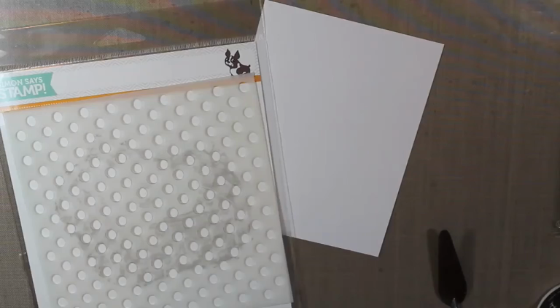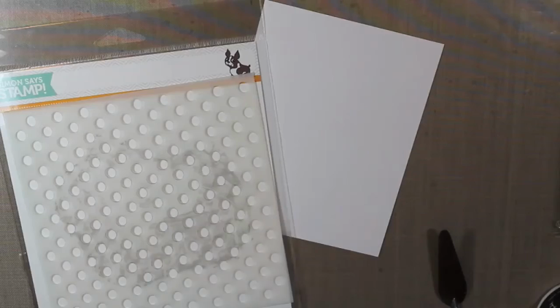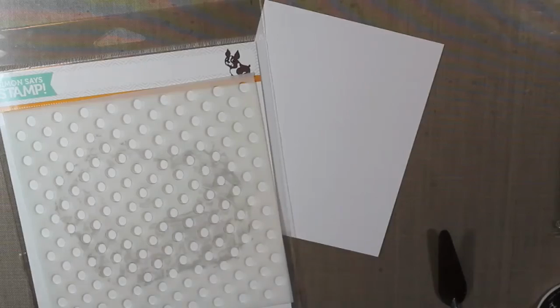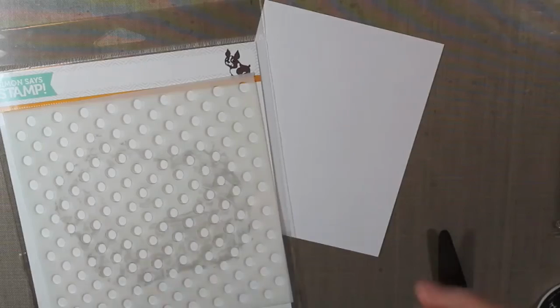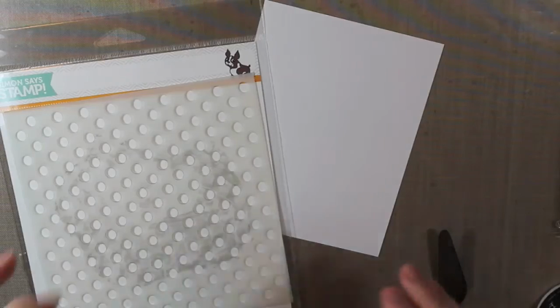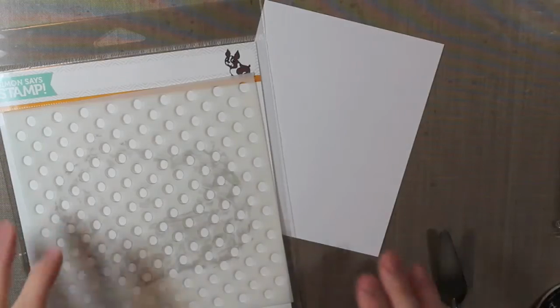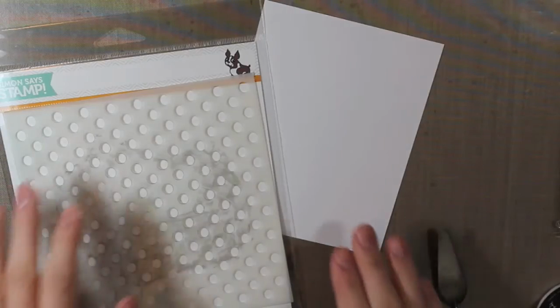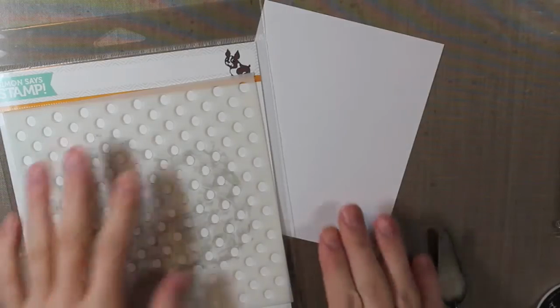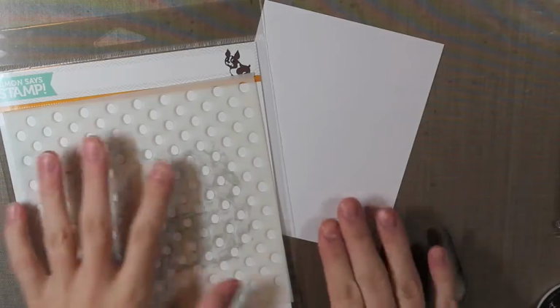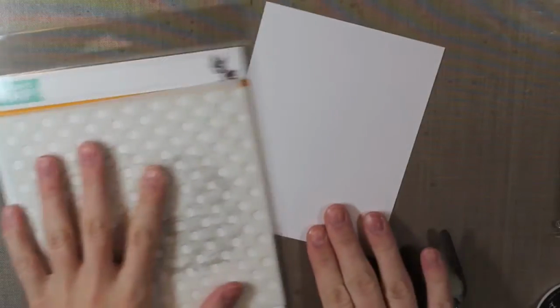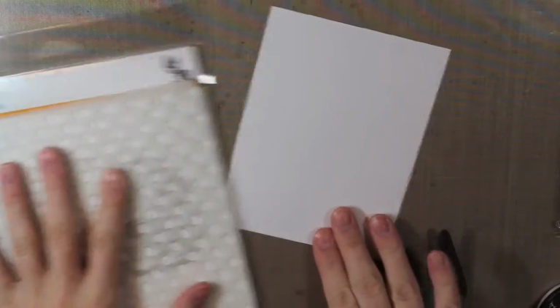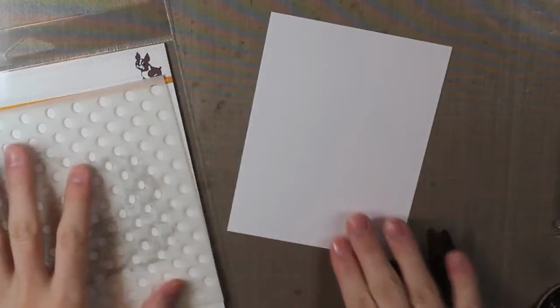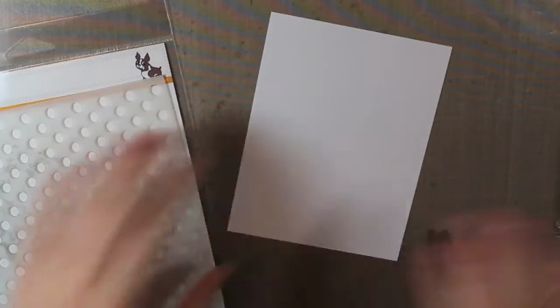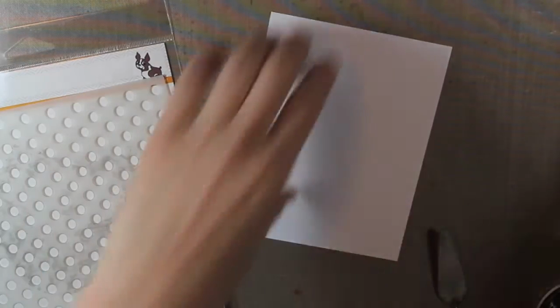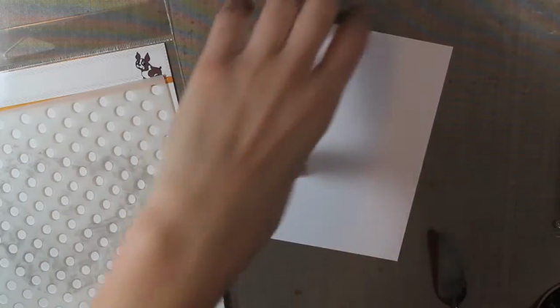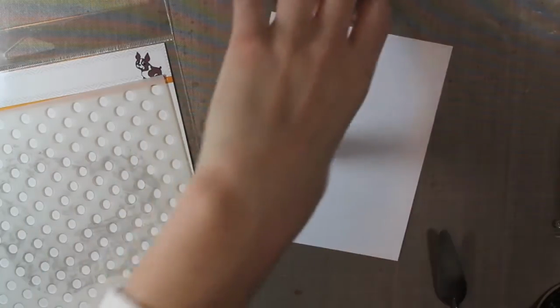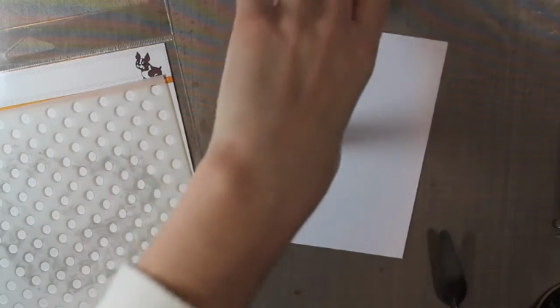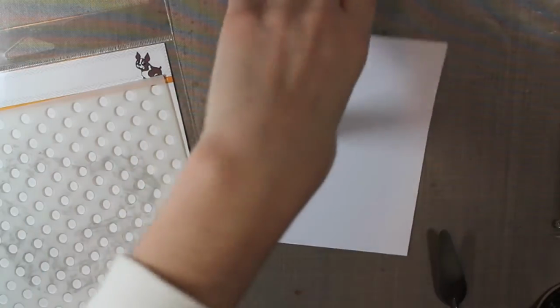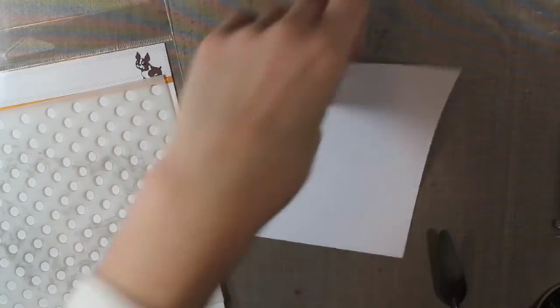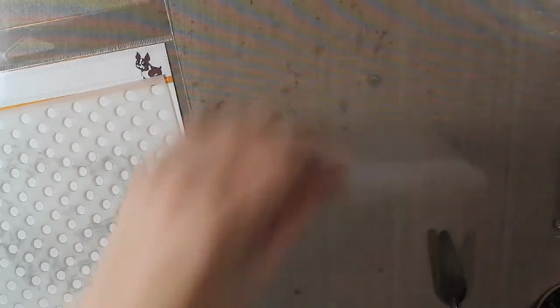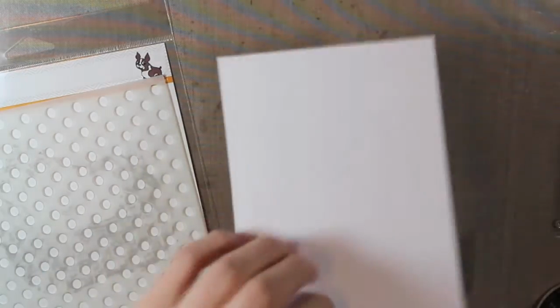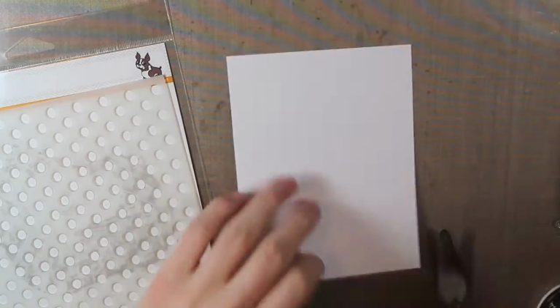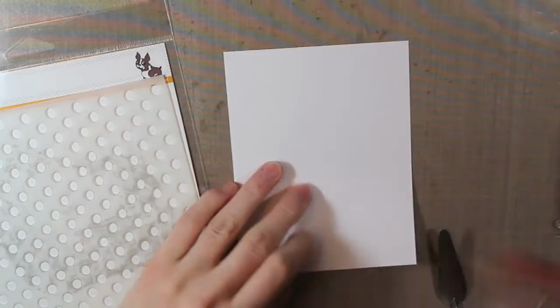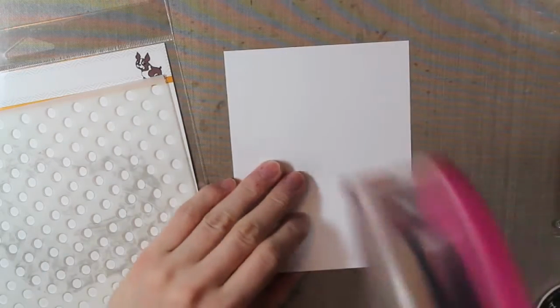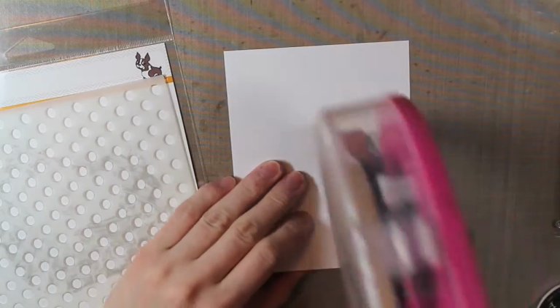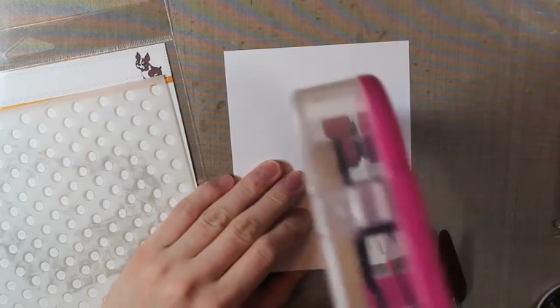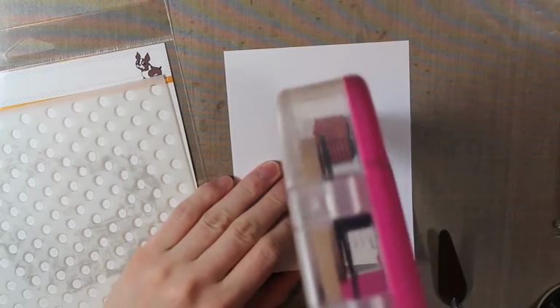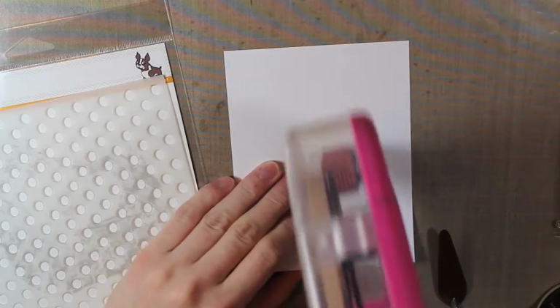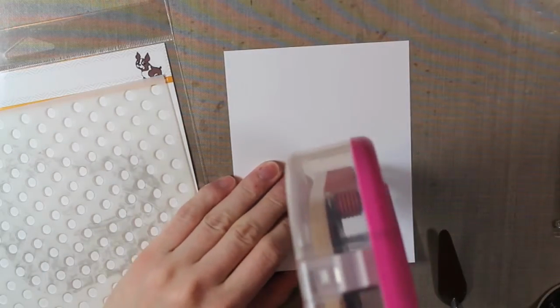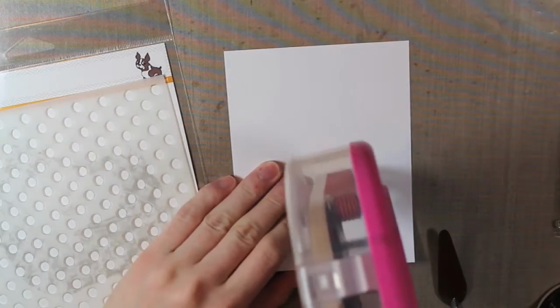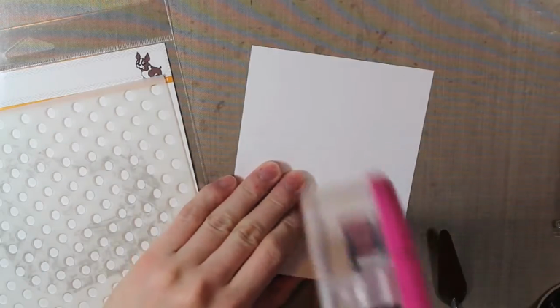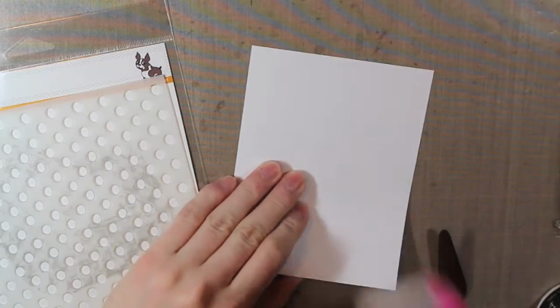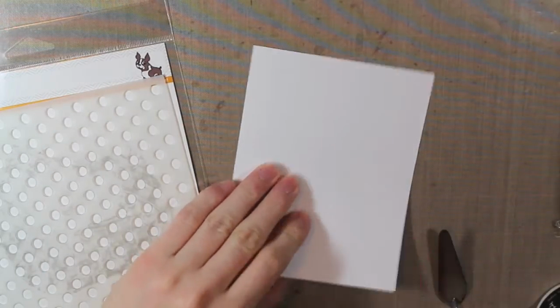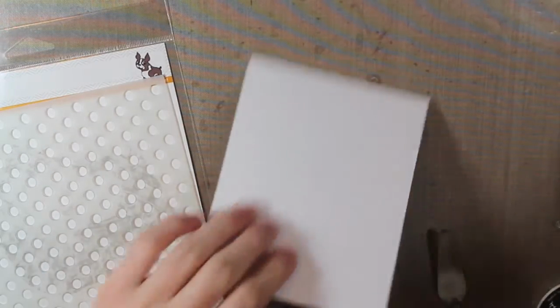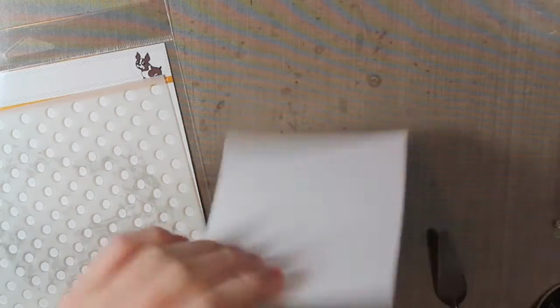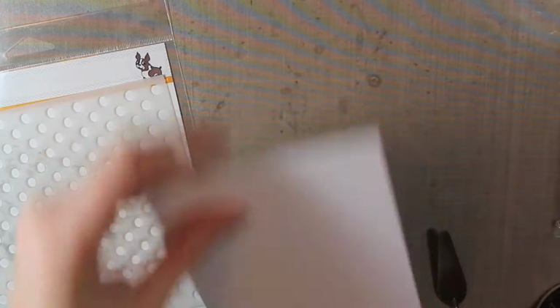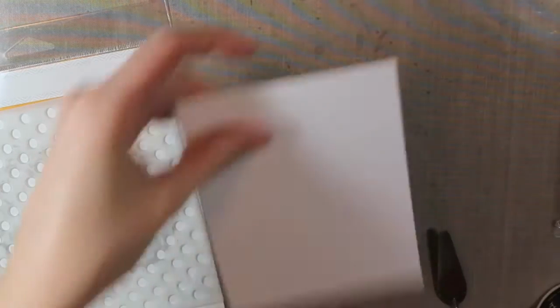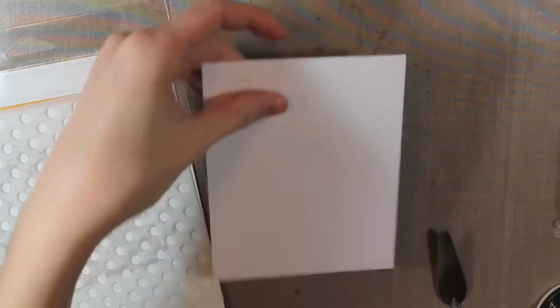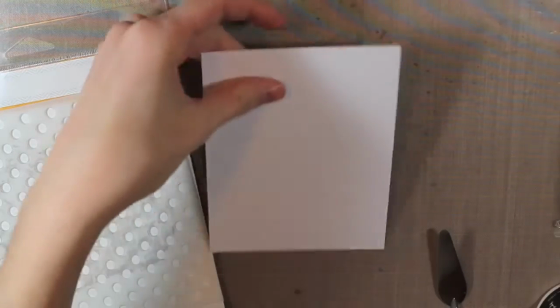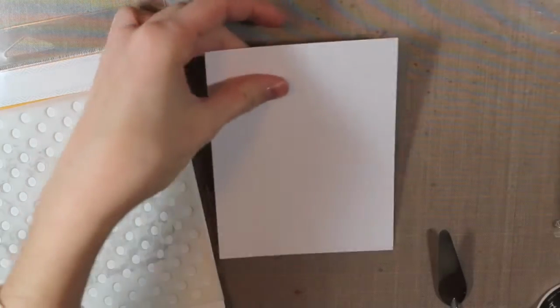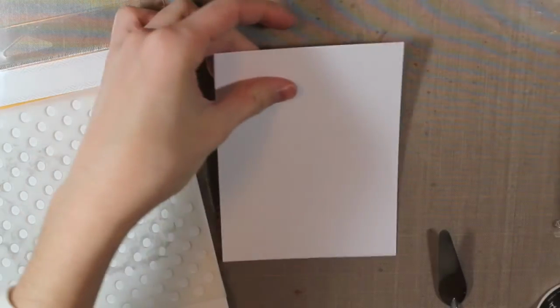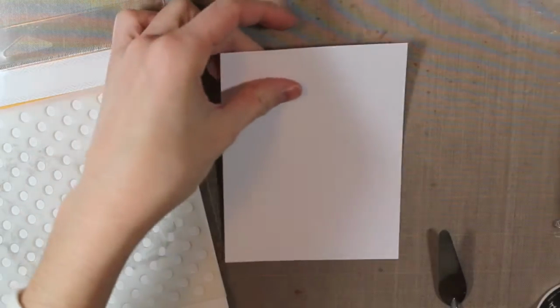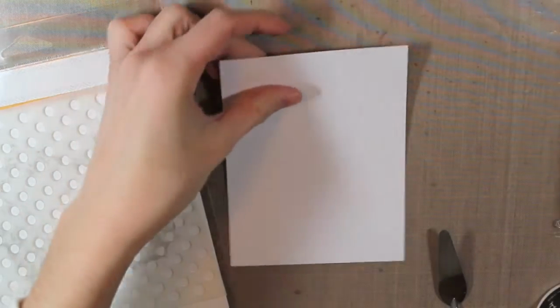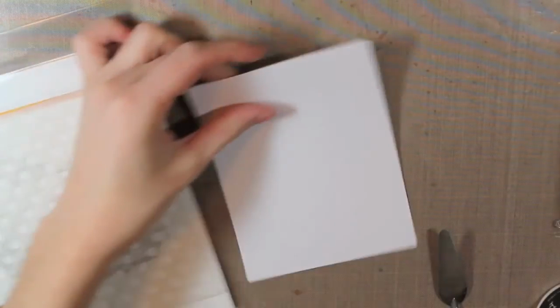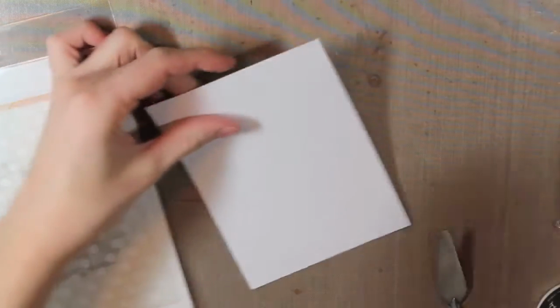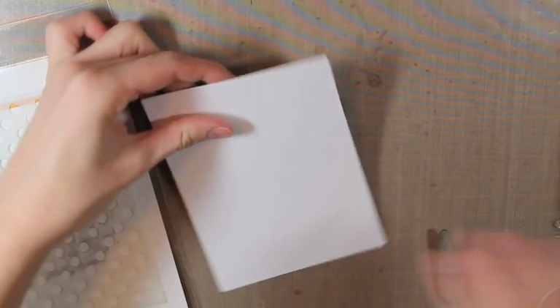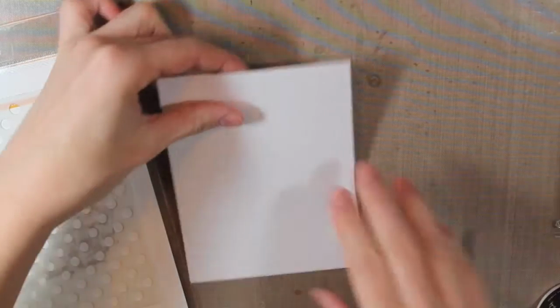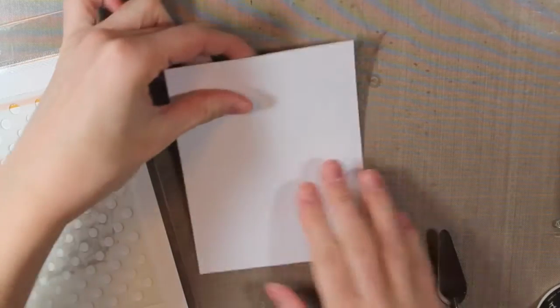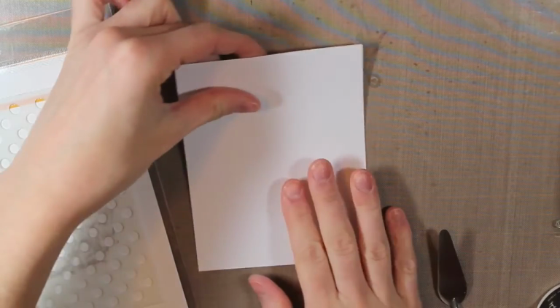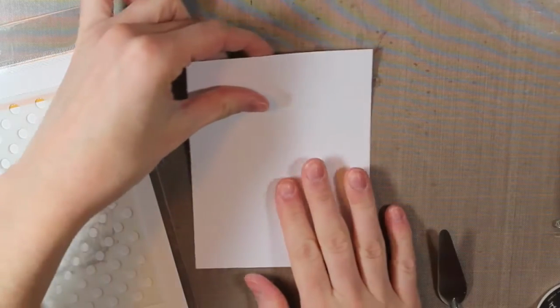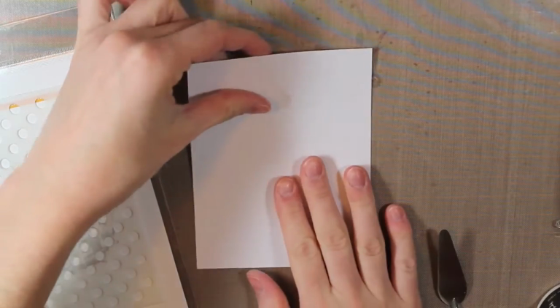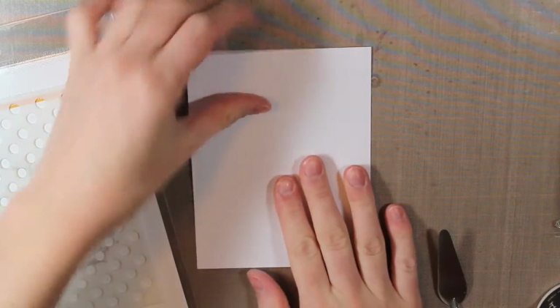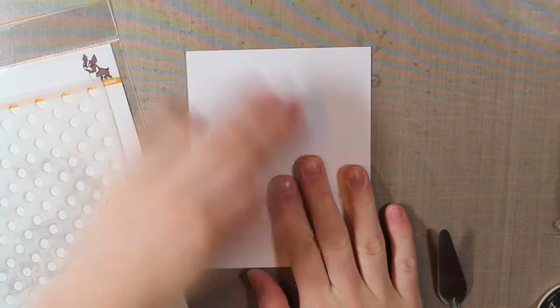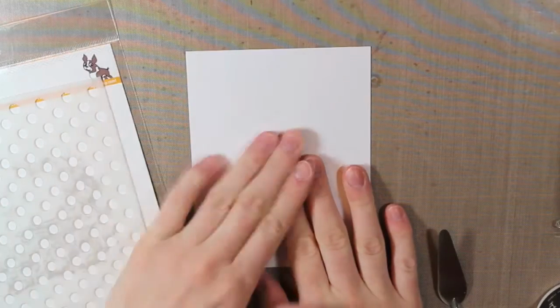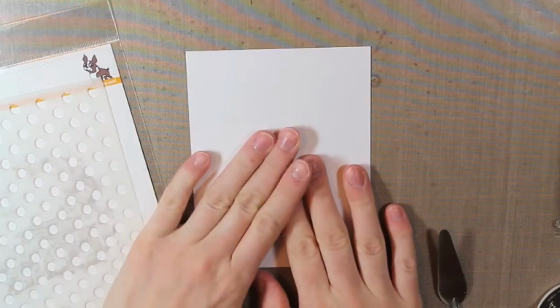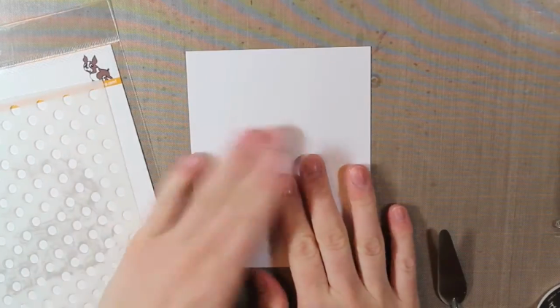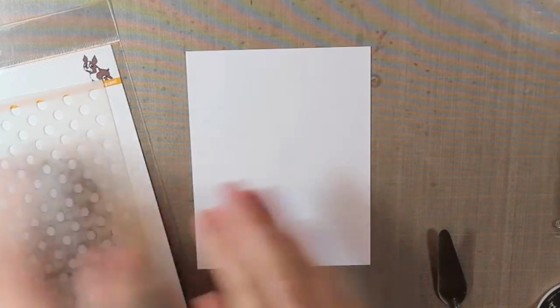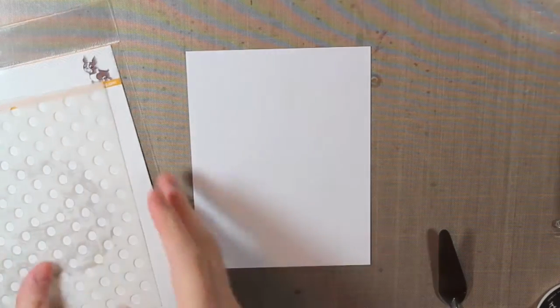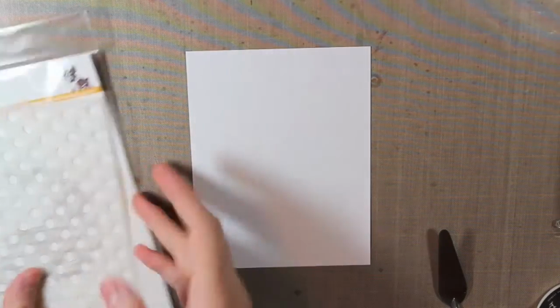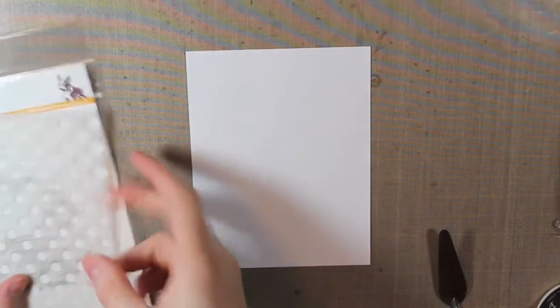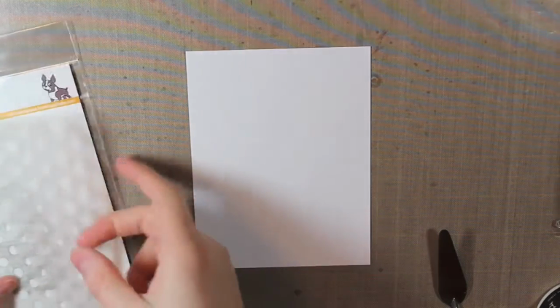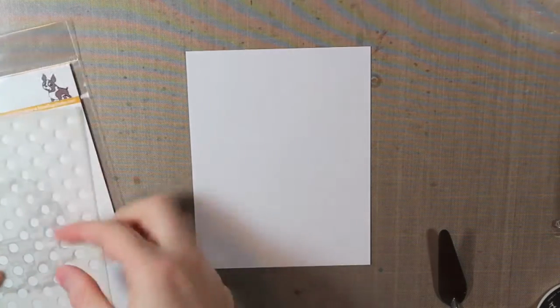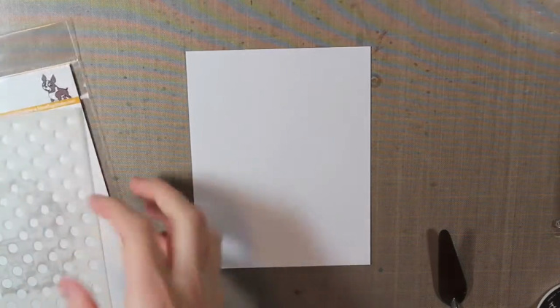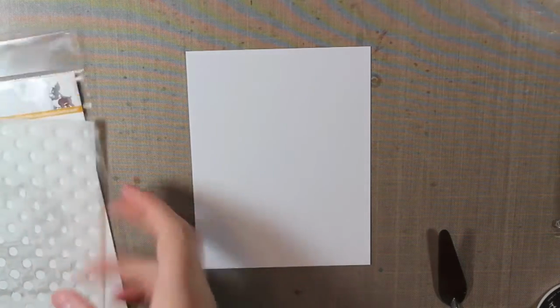Hello everyone and welcome to Mint Owl Studio. Today I'm making a card with the Bundles of Joy stamp set.